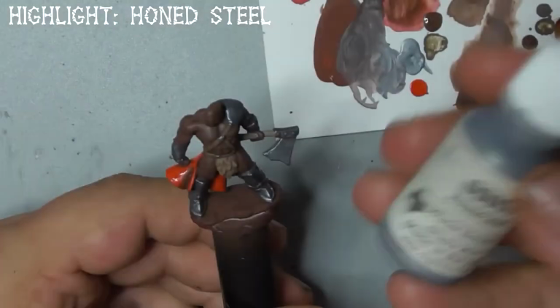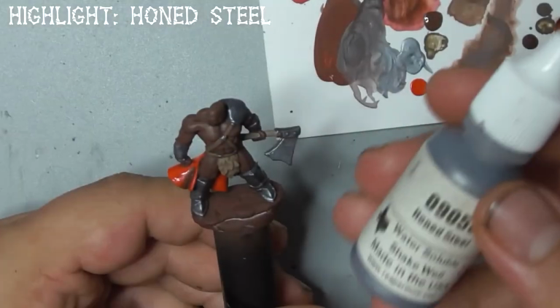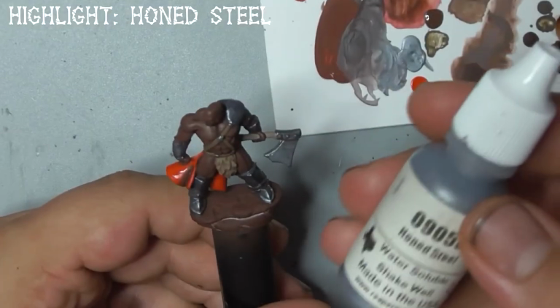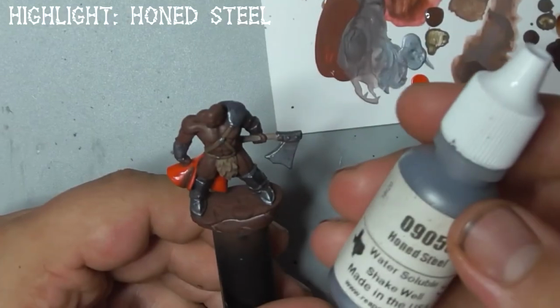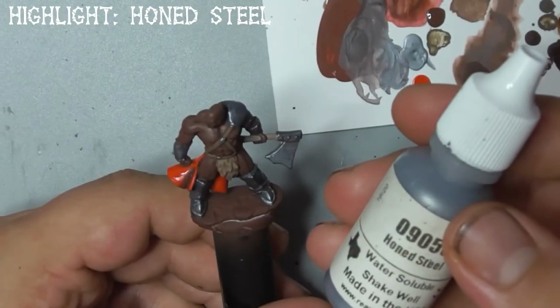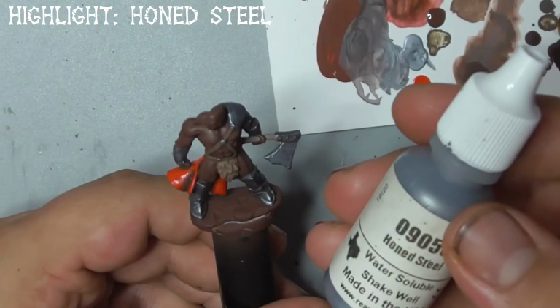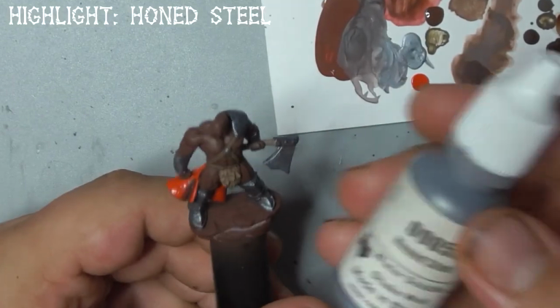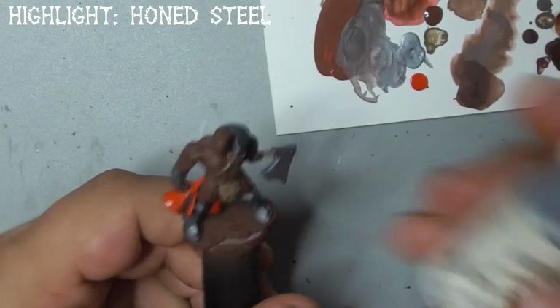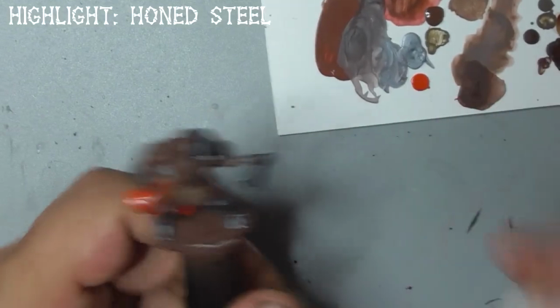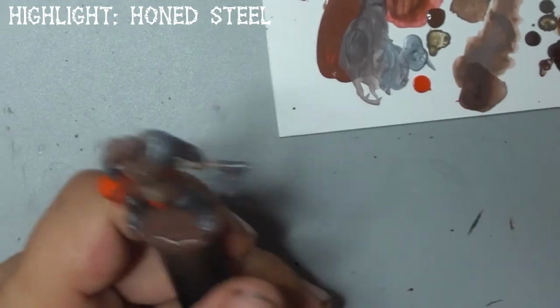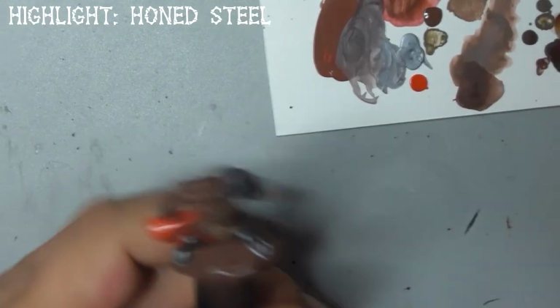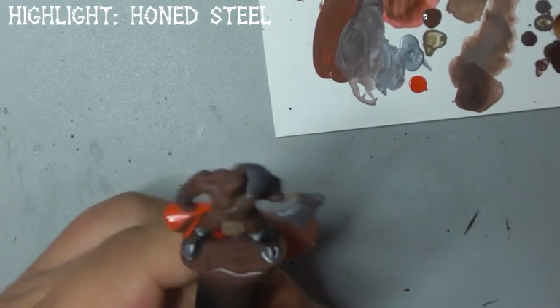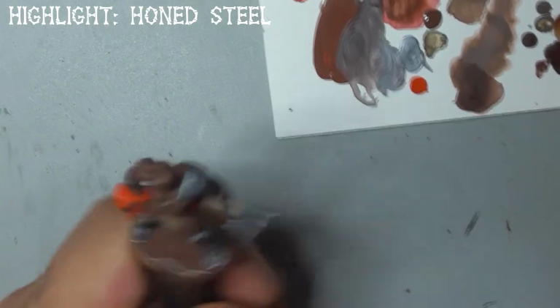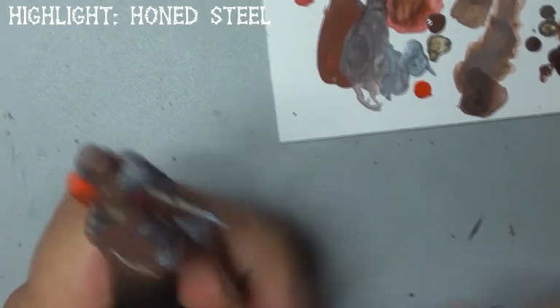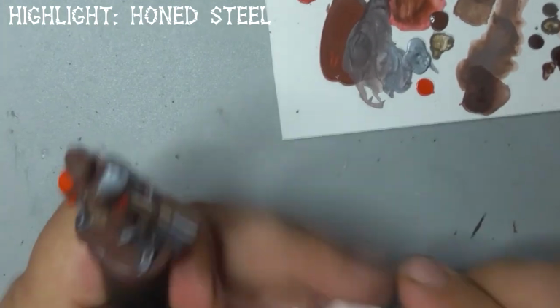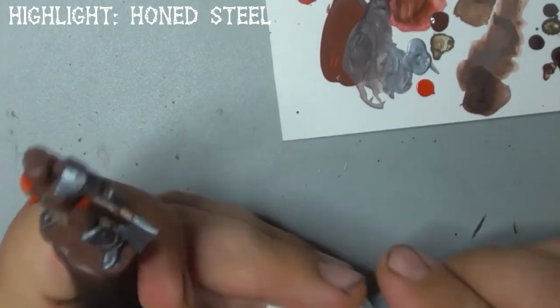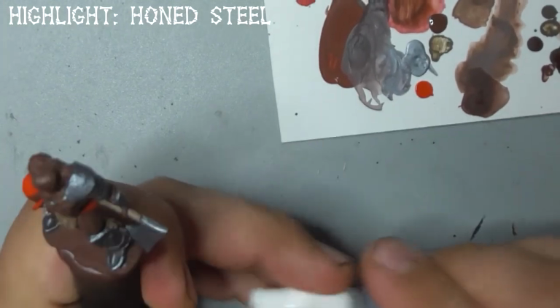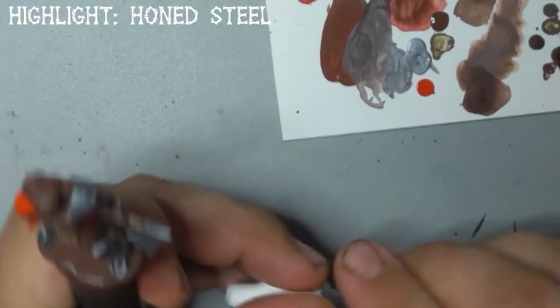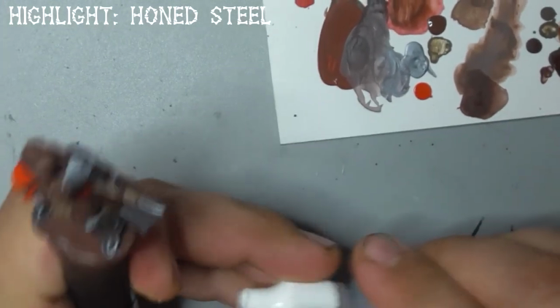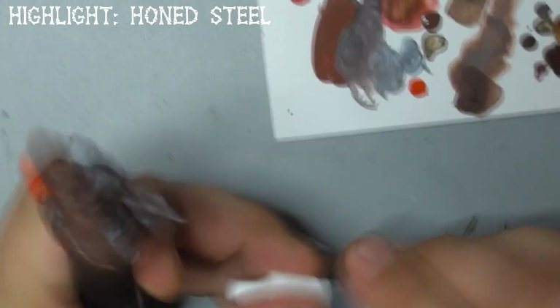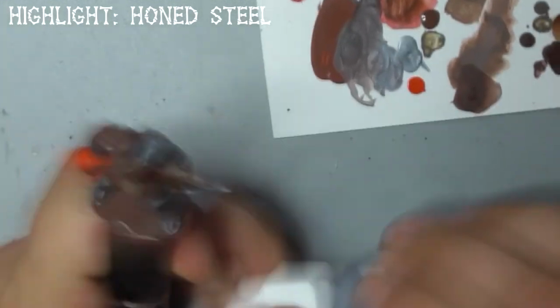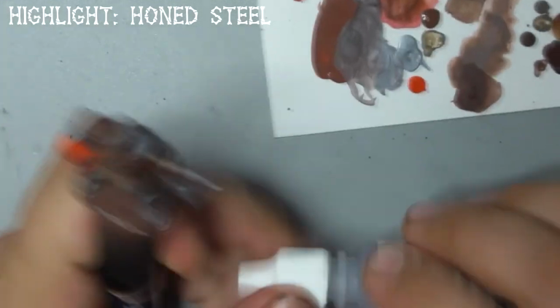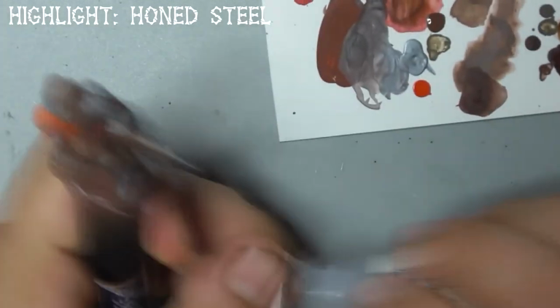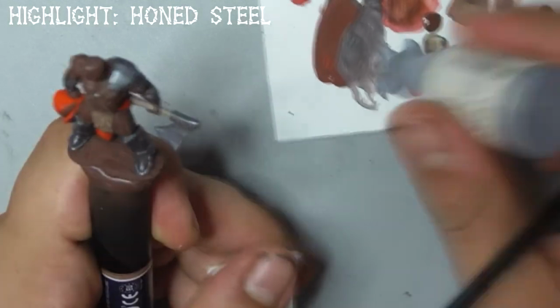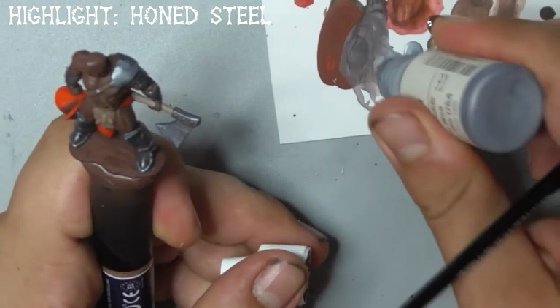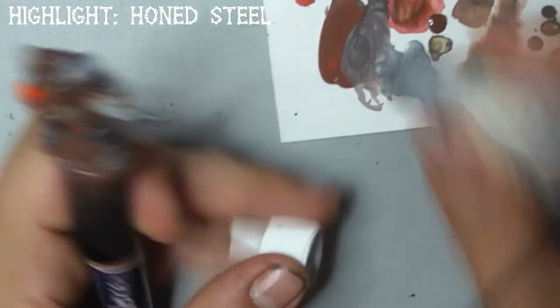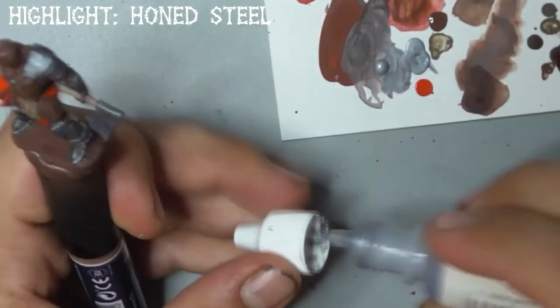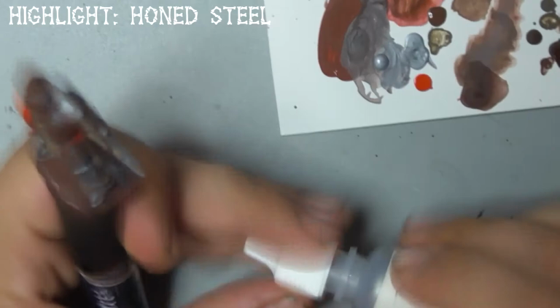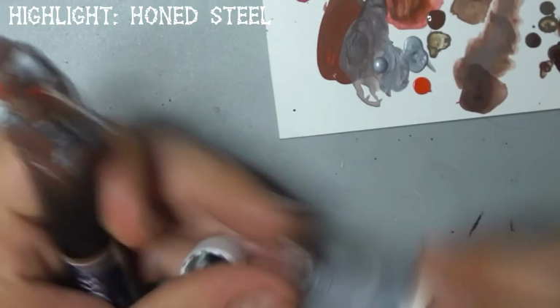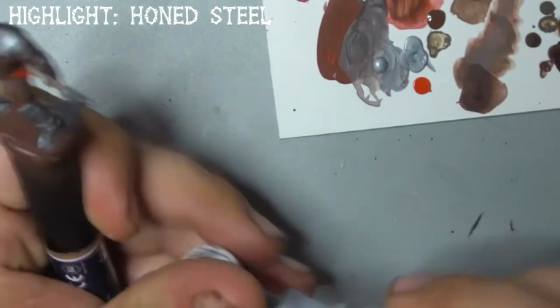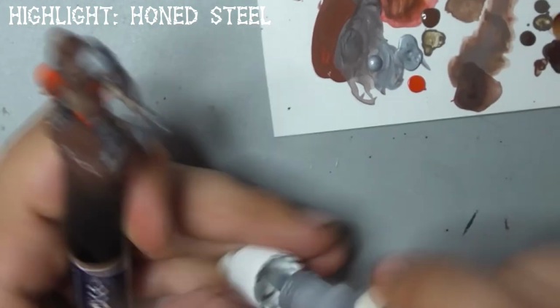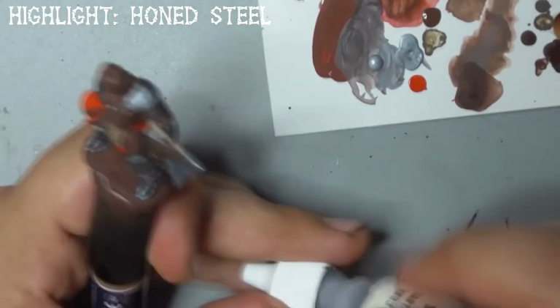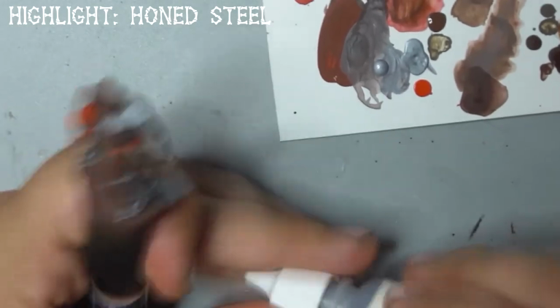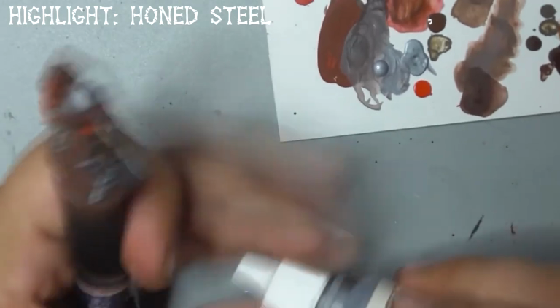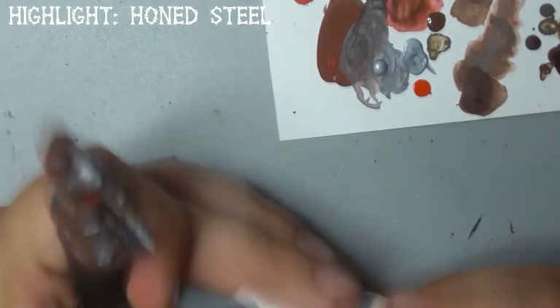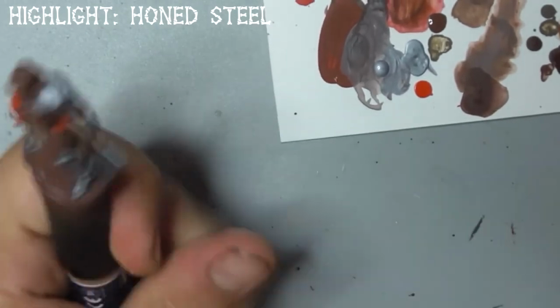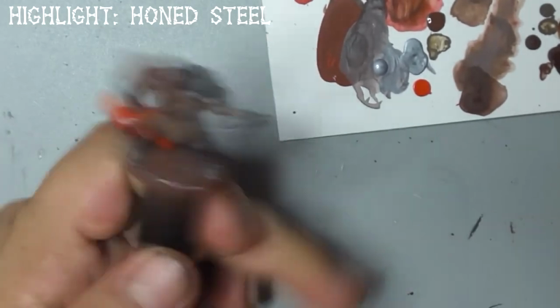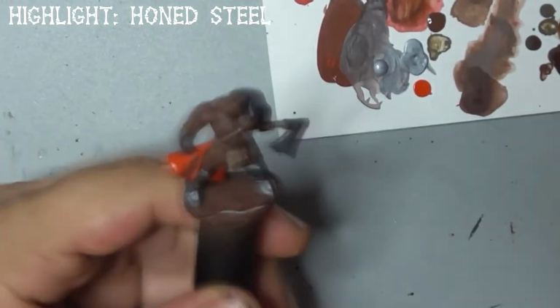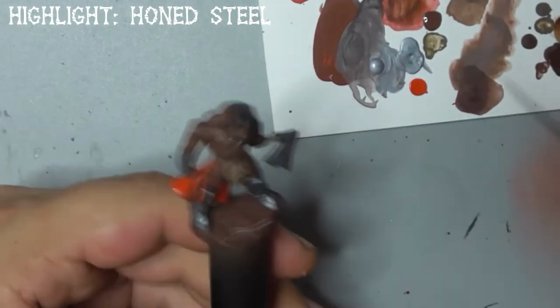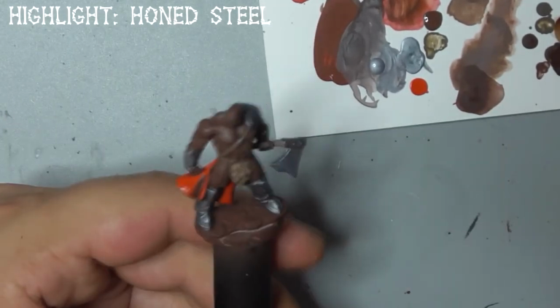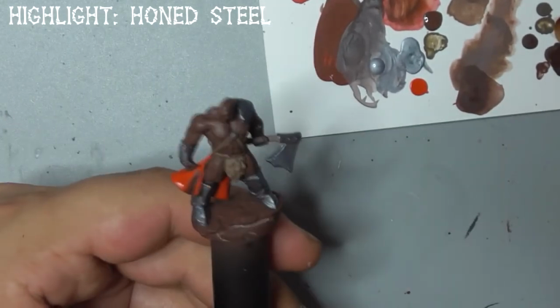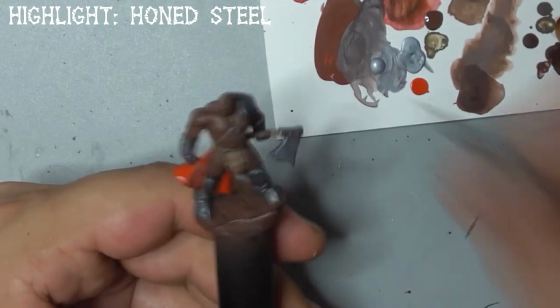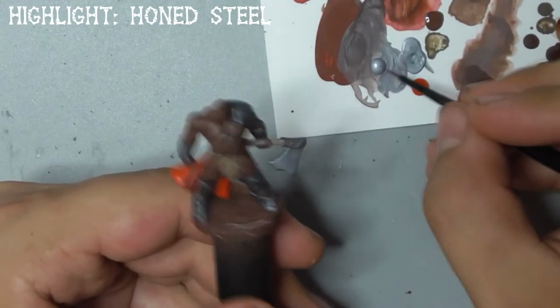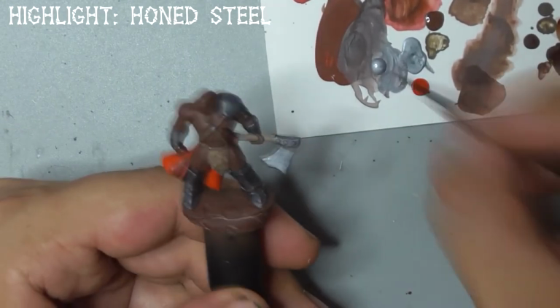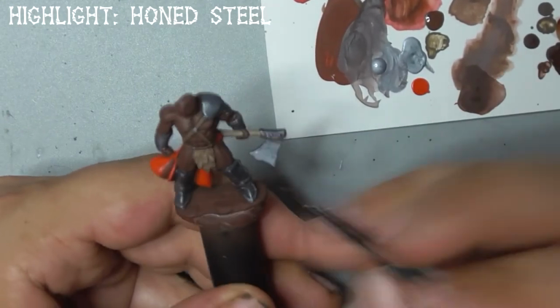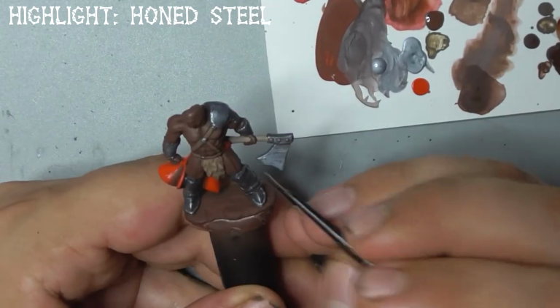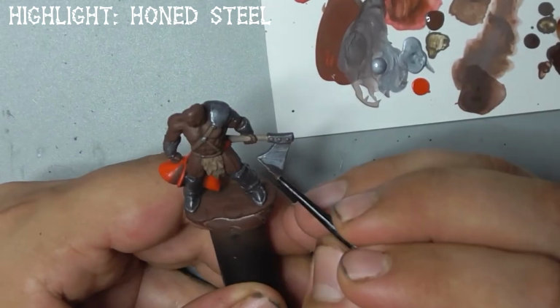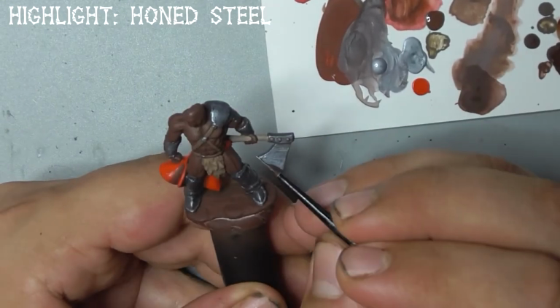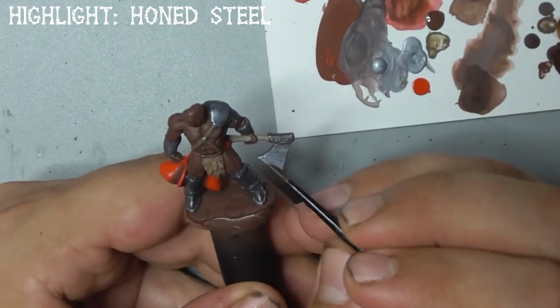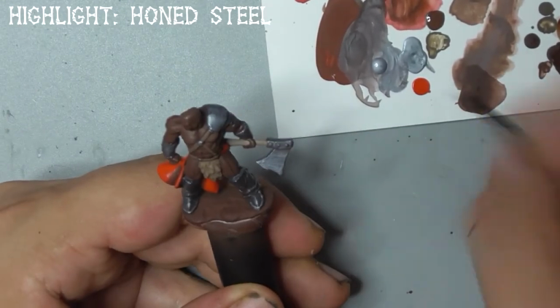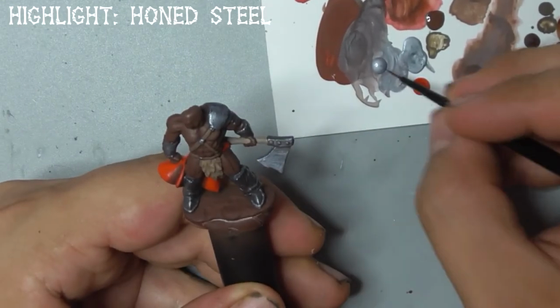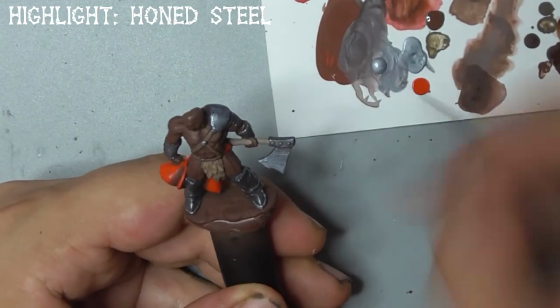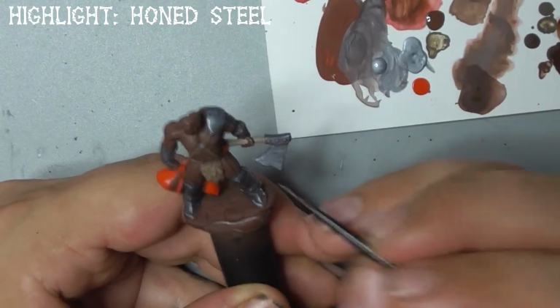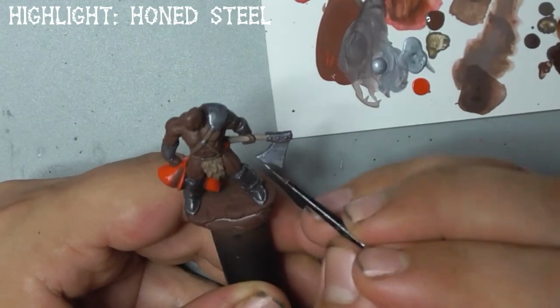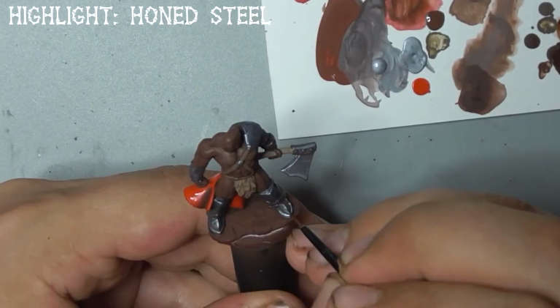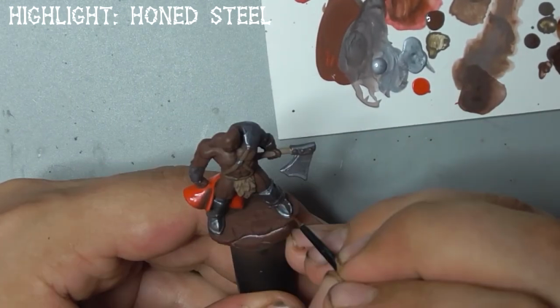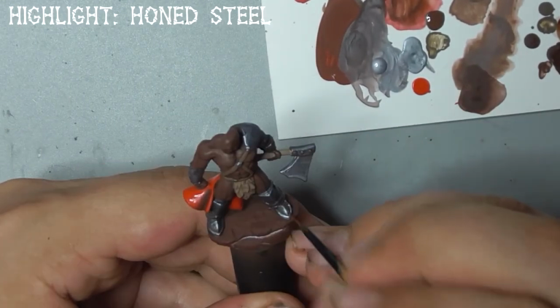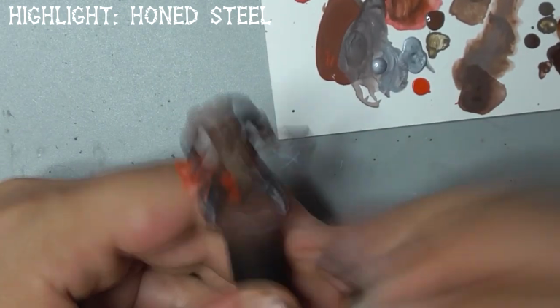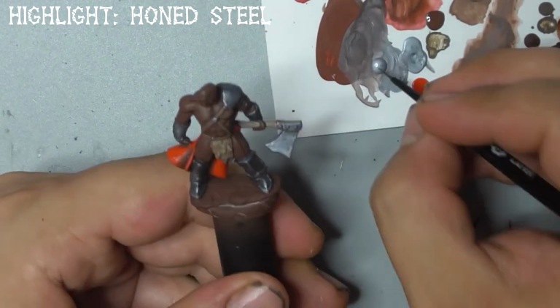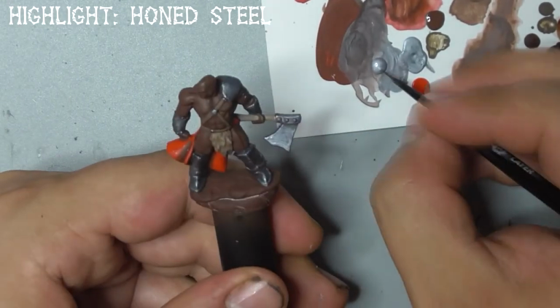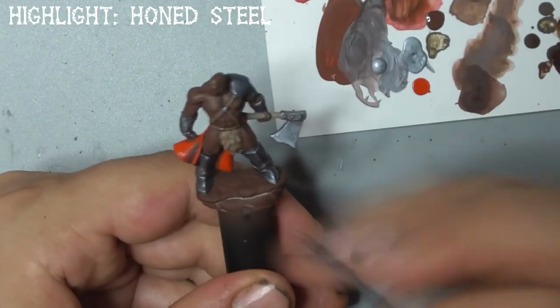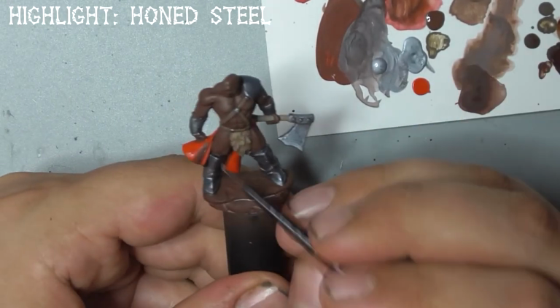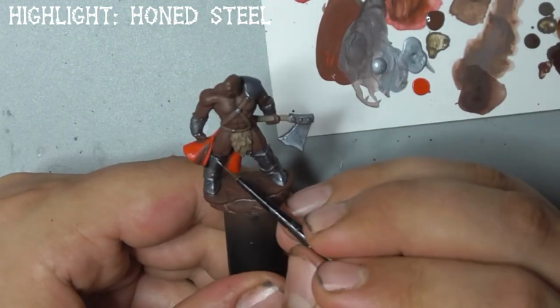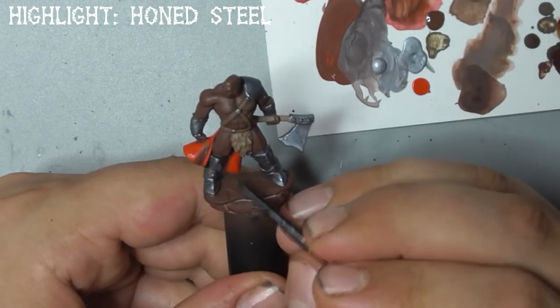Next we'll move onto the highlights. Take honed steel and paint a sharp line along all the edges of his metal parts to simulate the reflection of light.